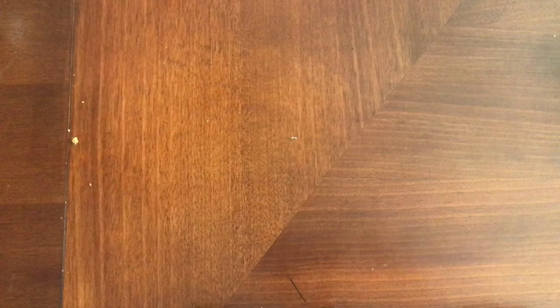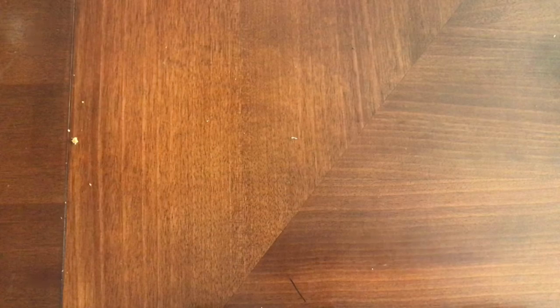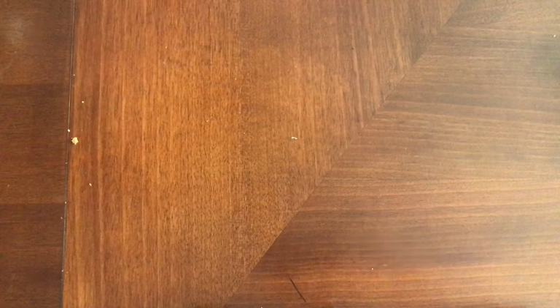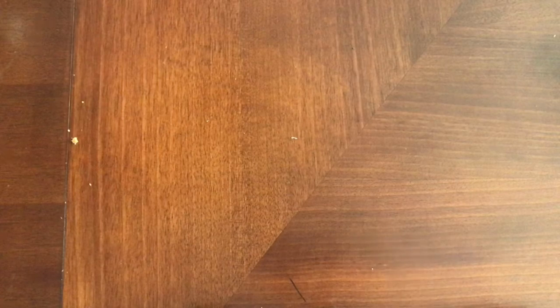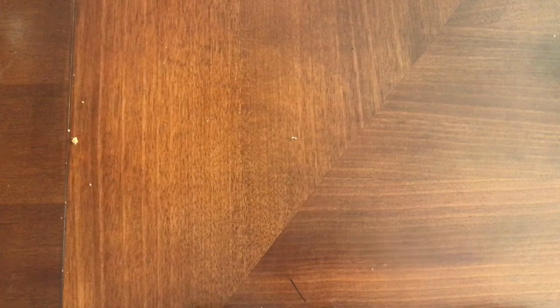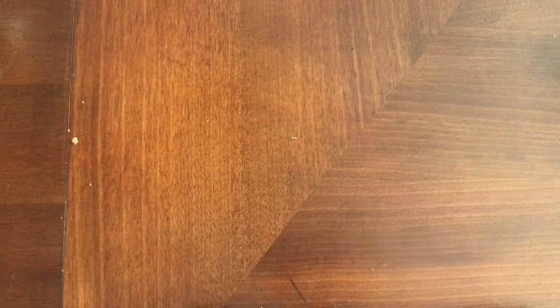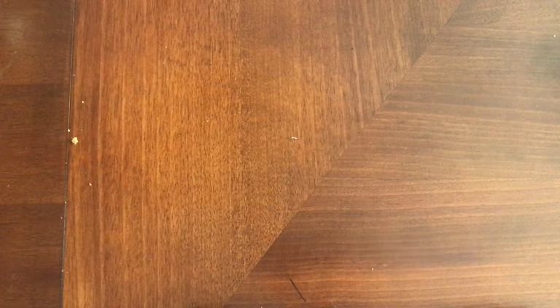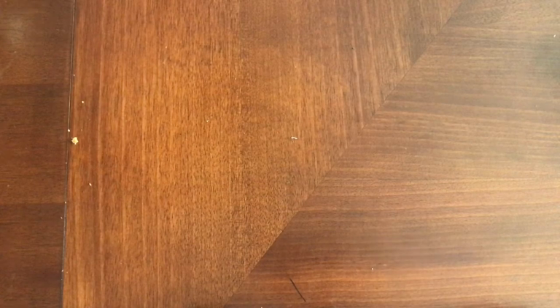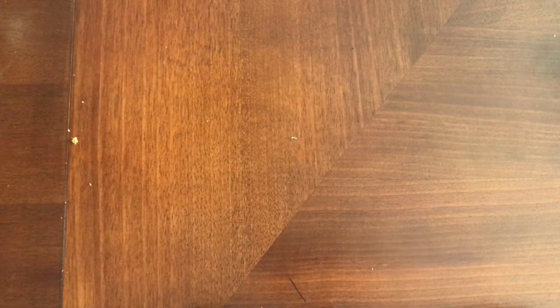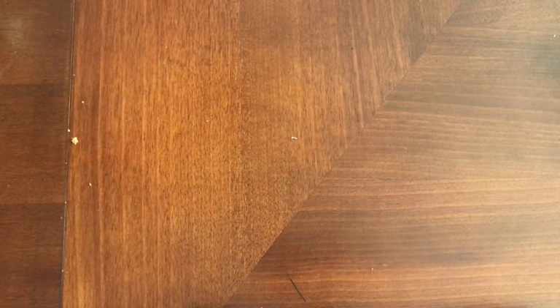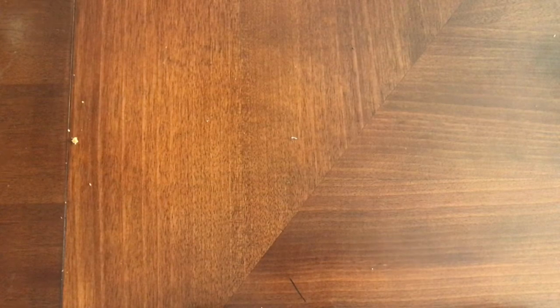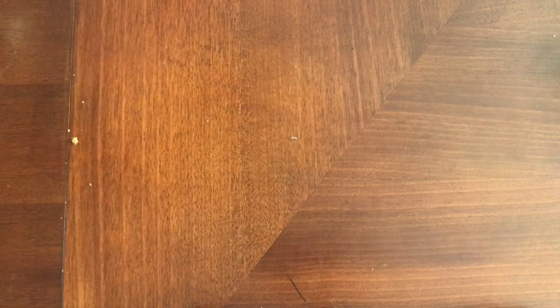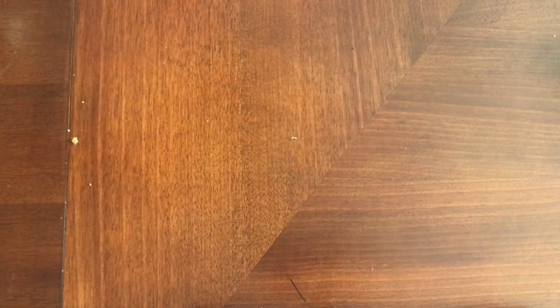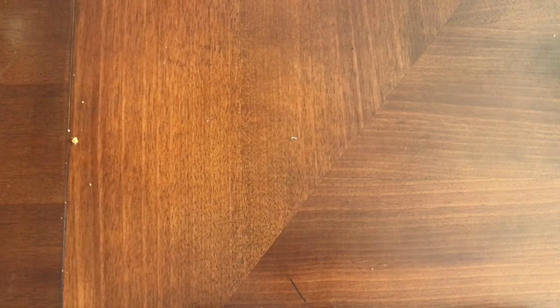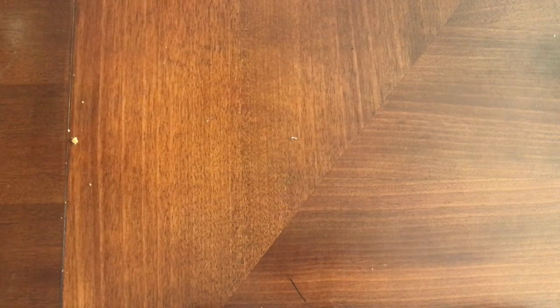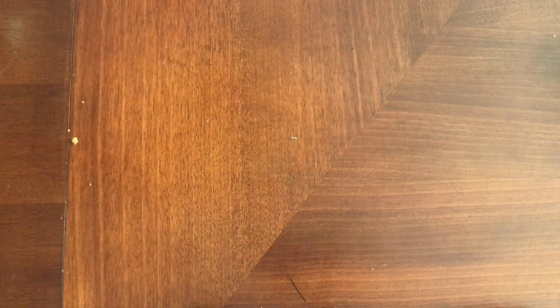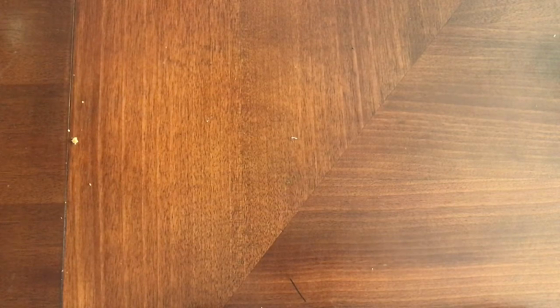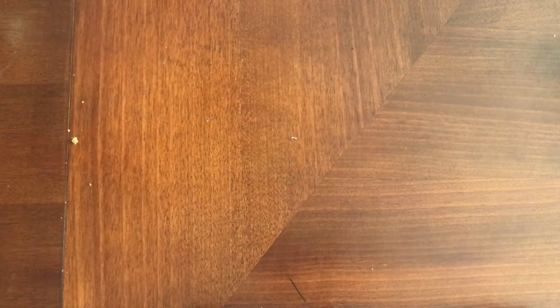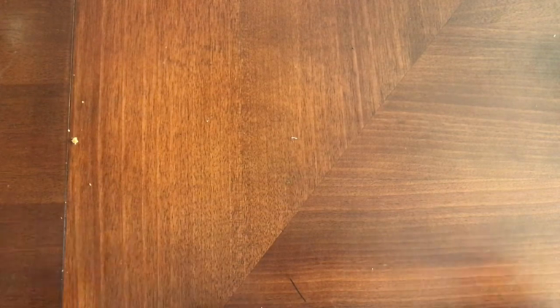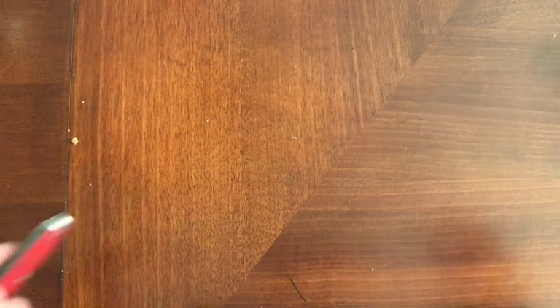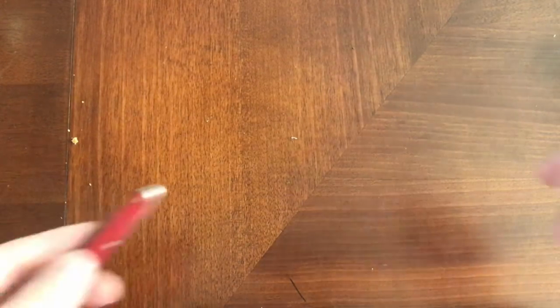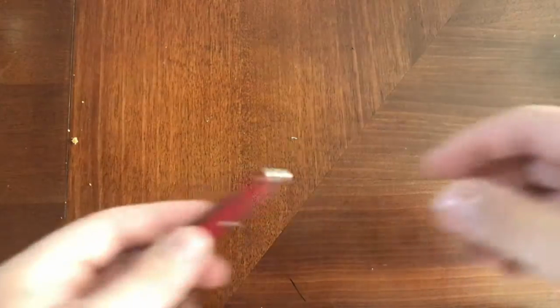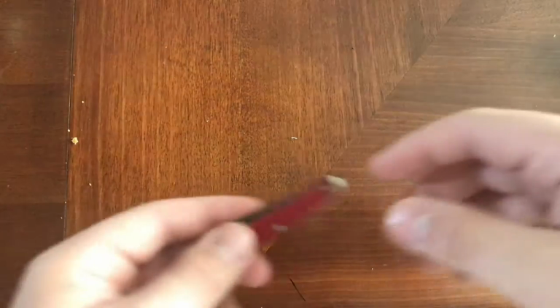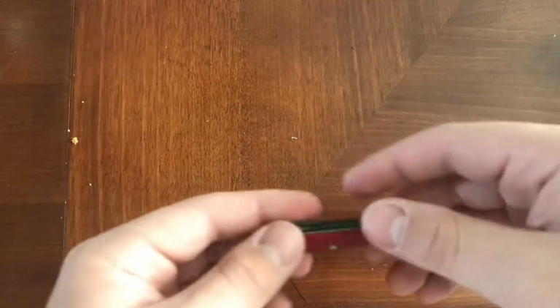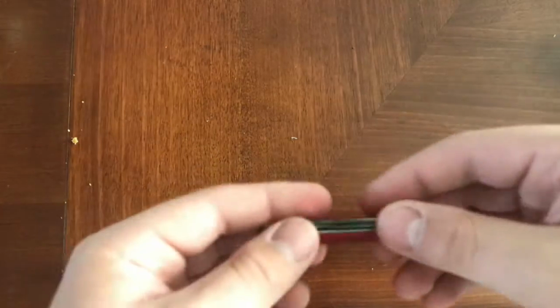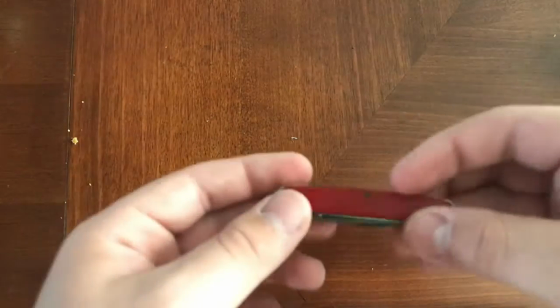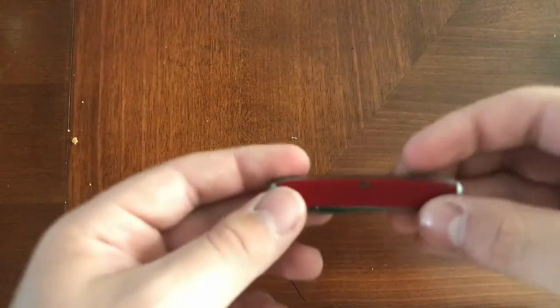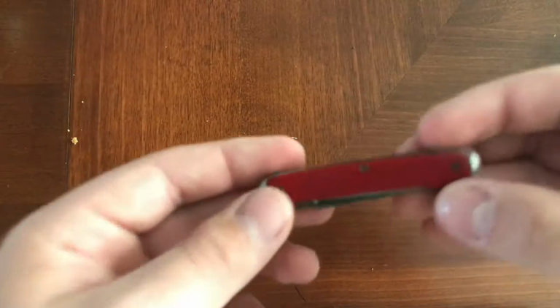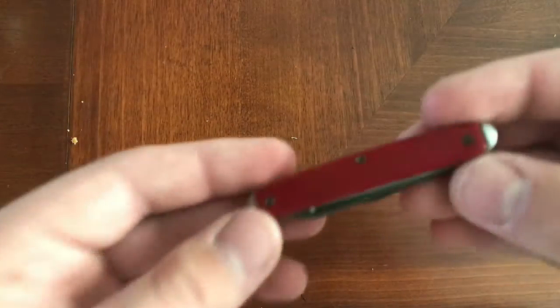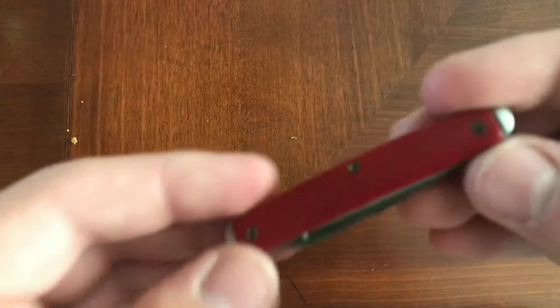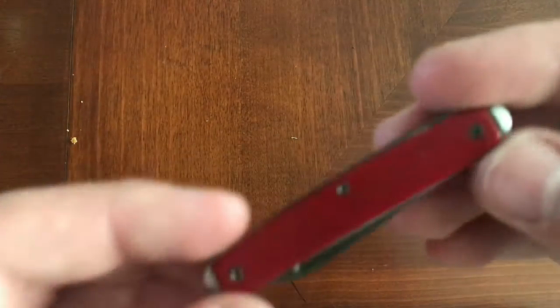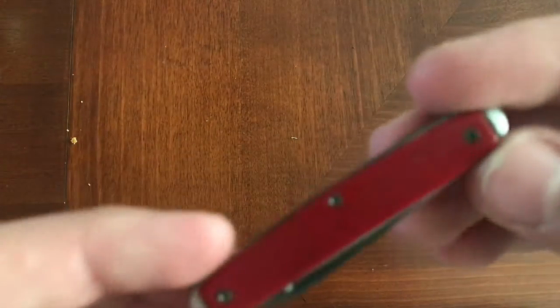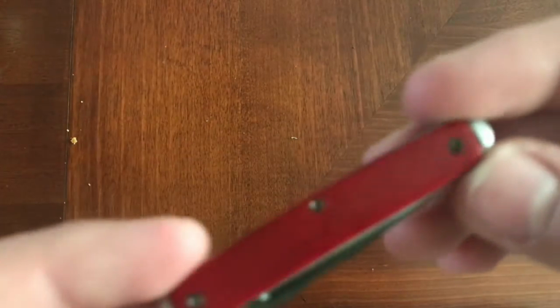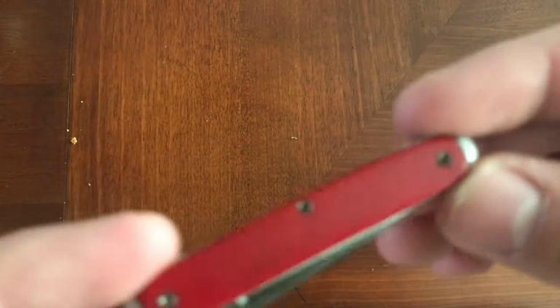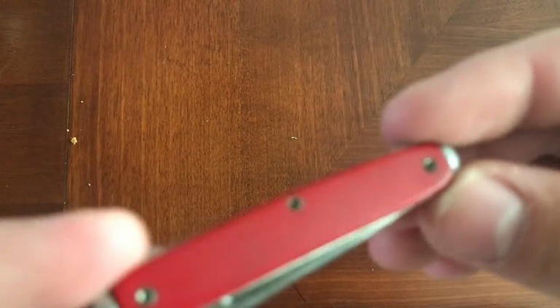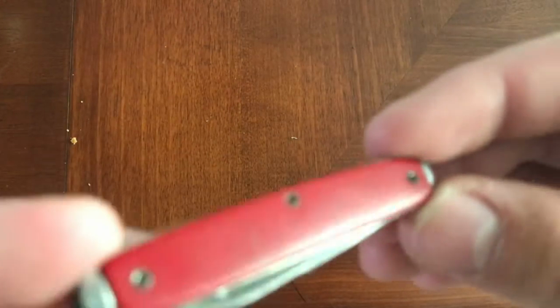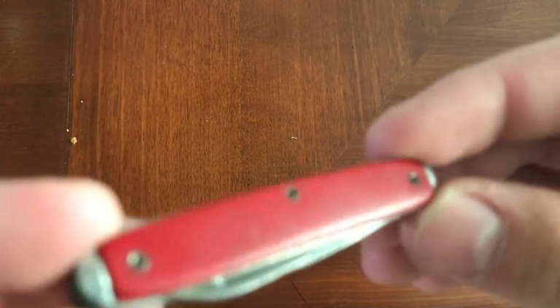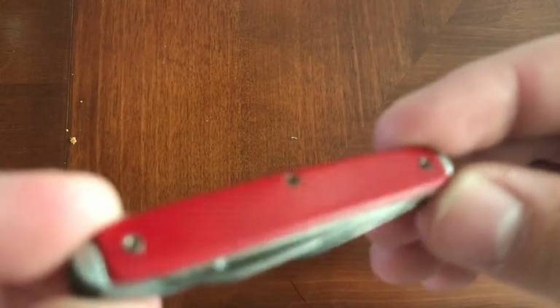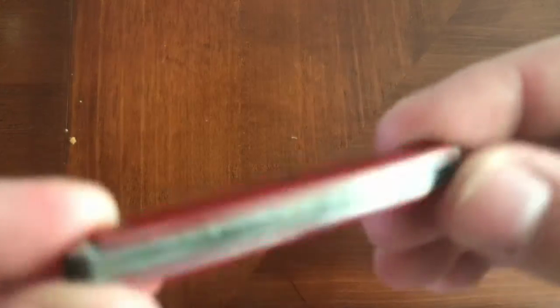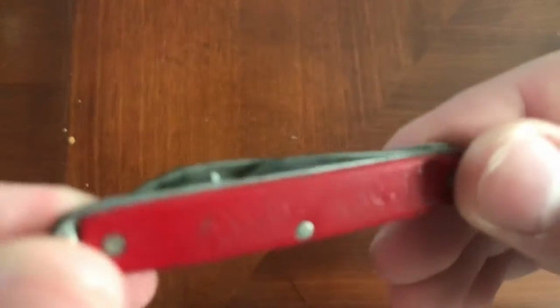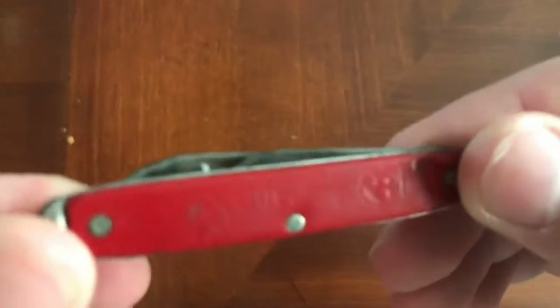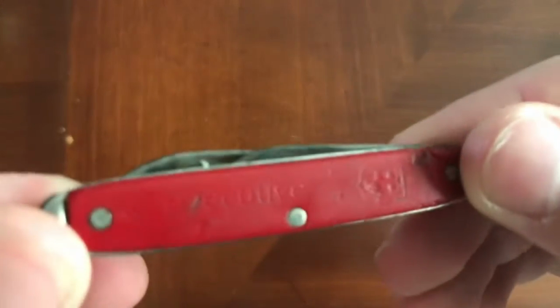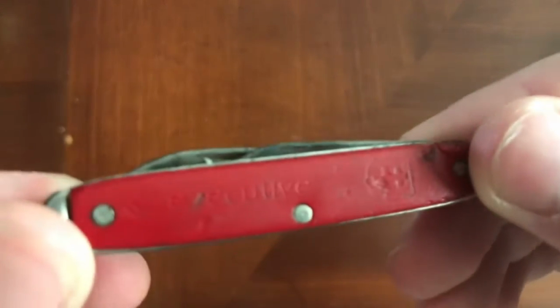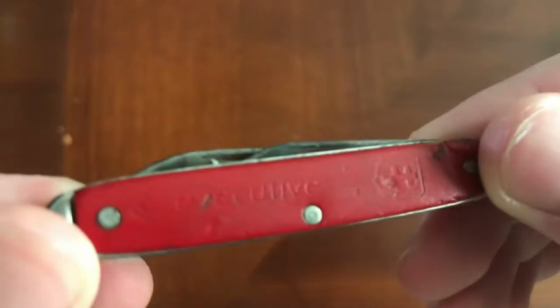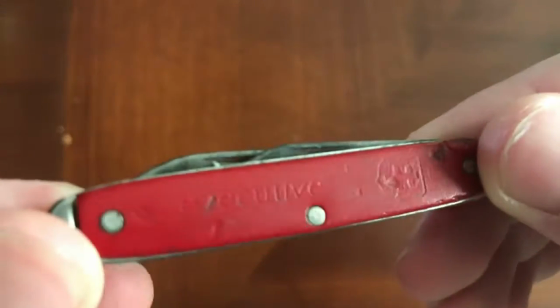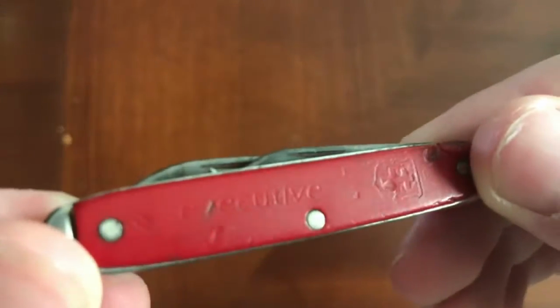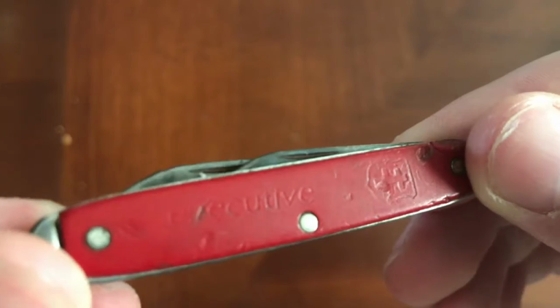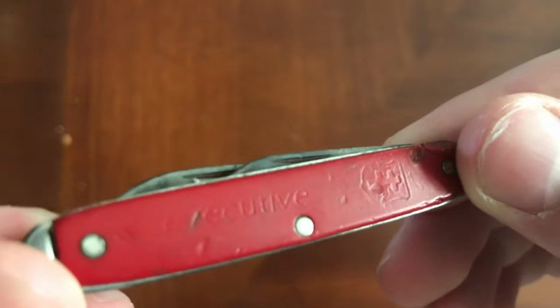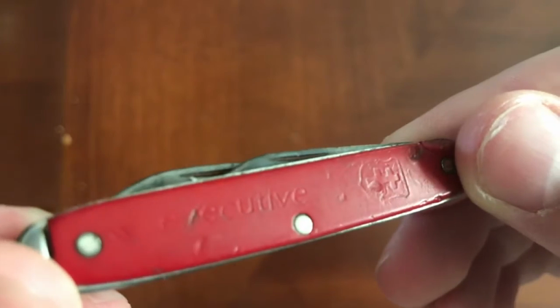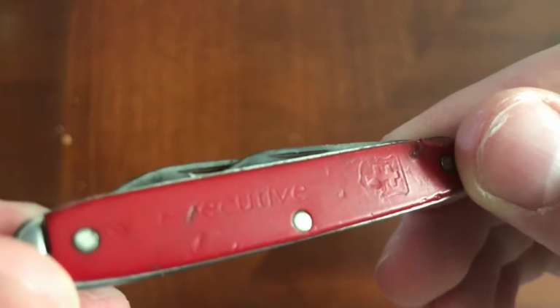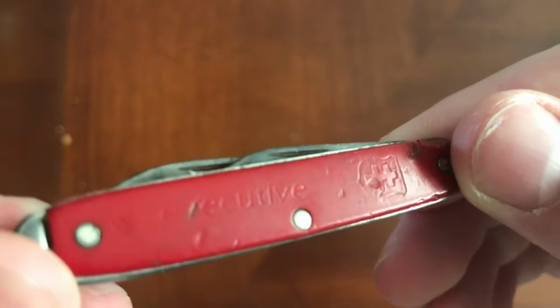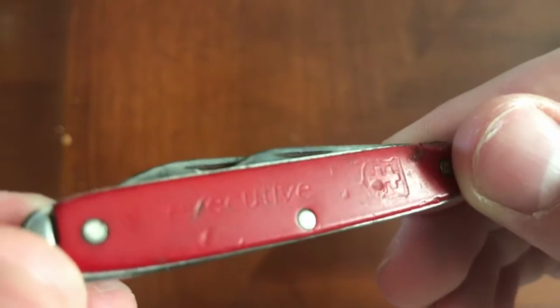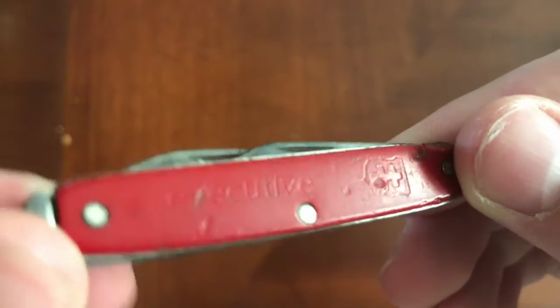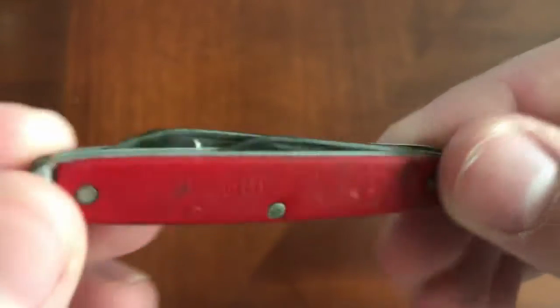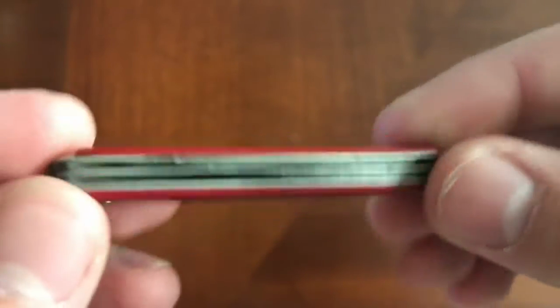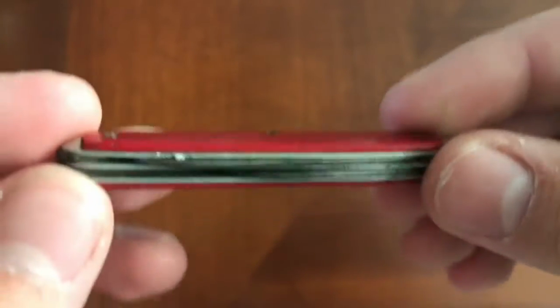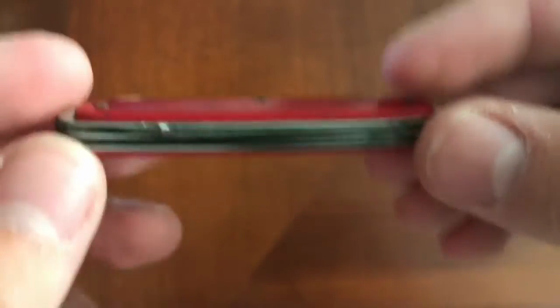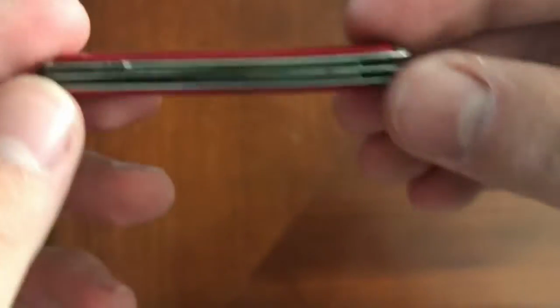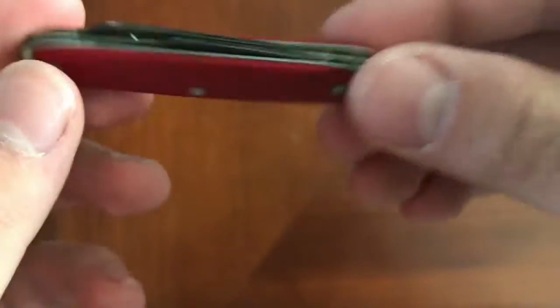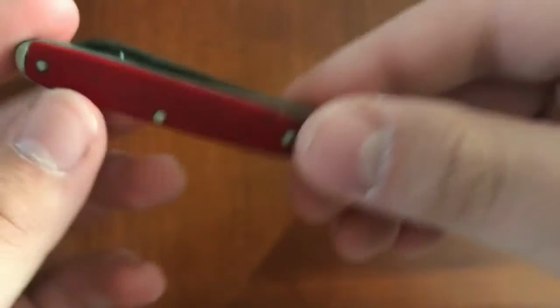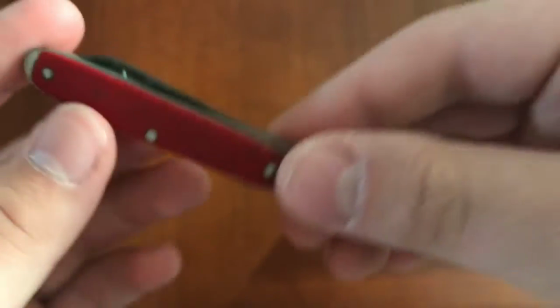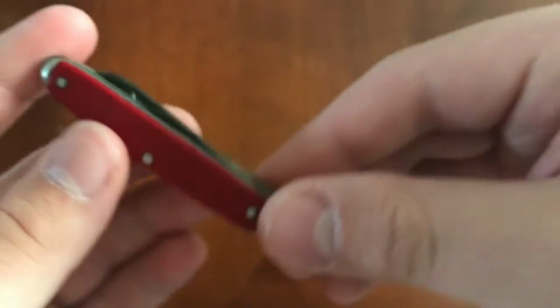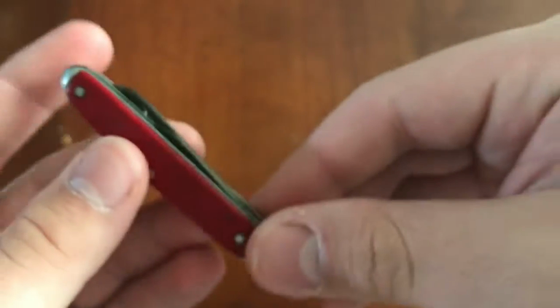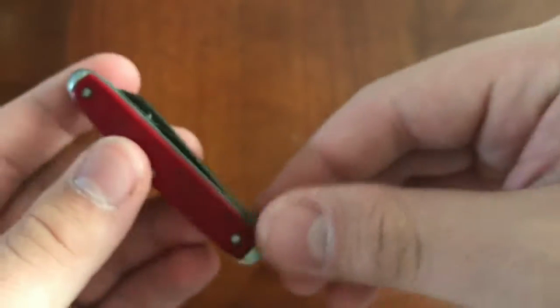Hey guys, welcome back to another video. In today's video, we're going to be reviewing this Swiss Executive Tiny Pocket Knife.